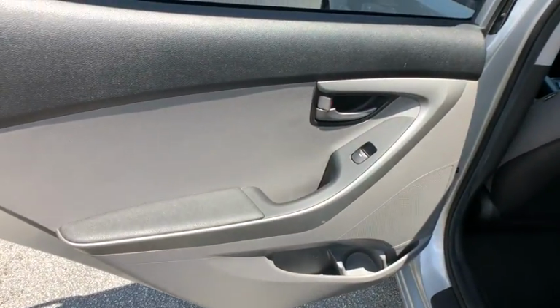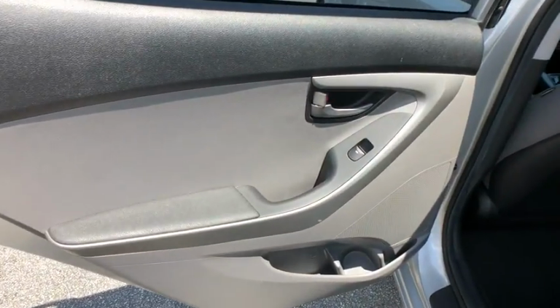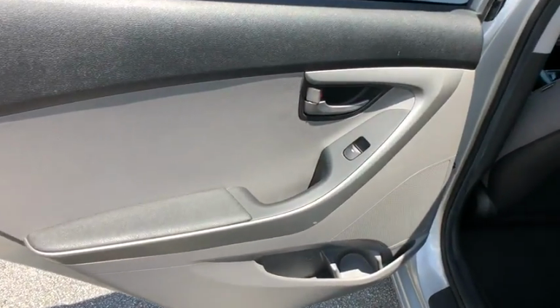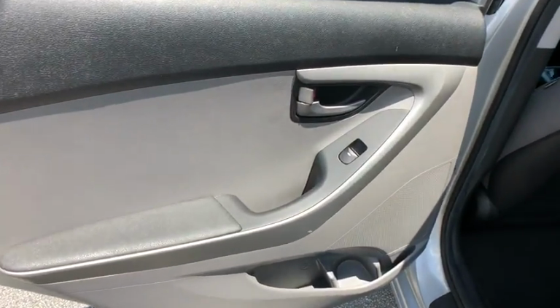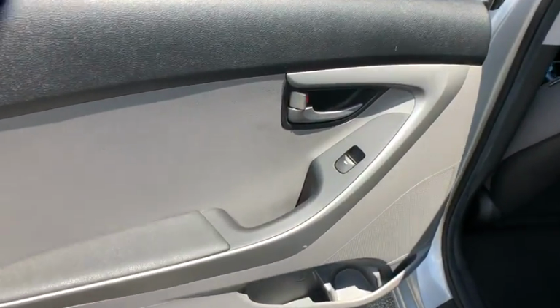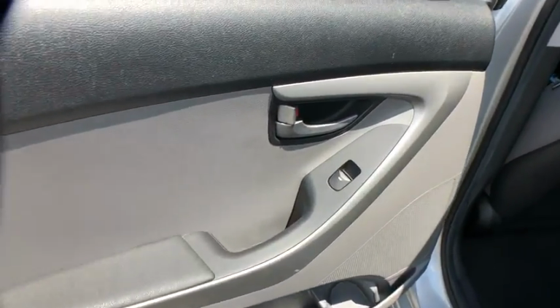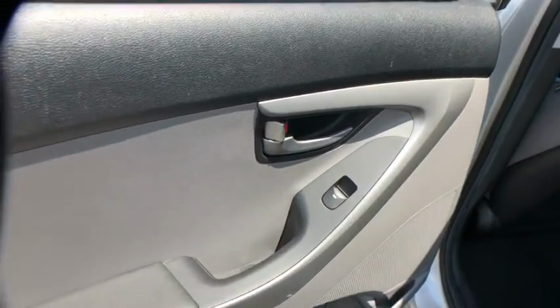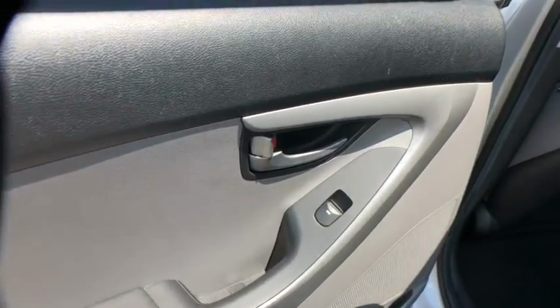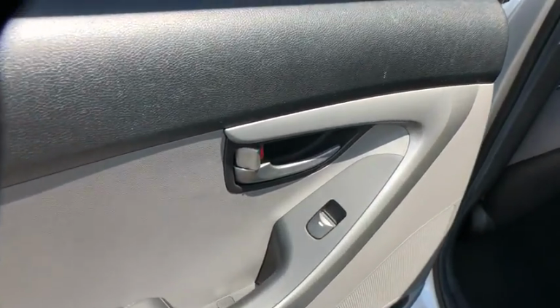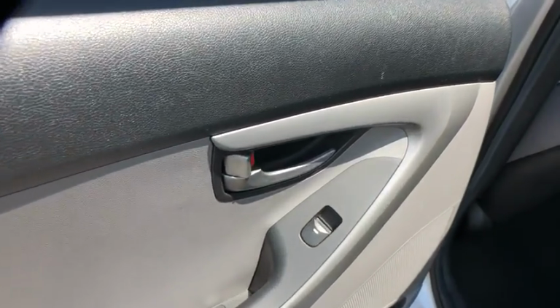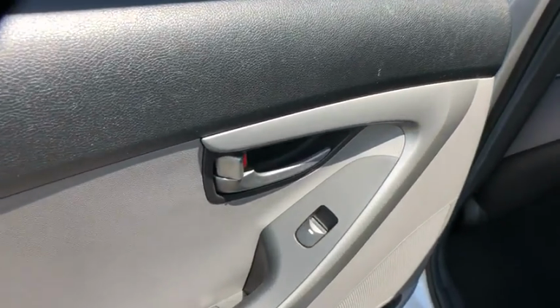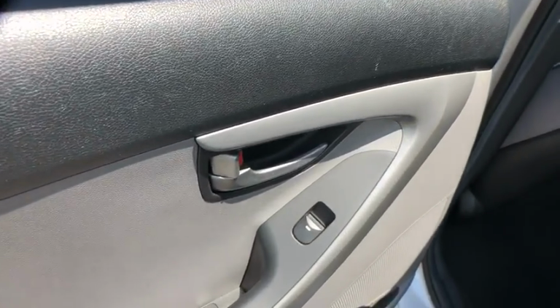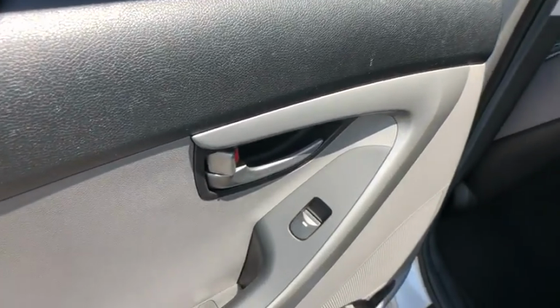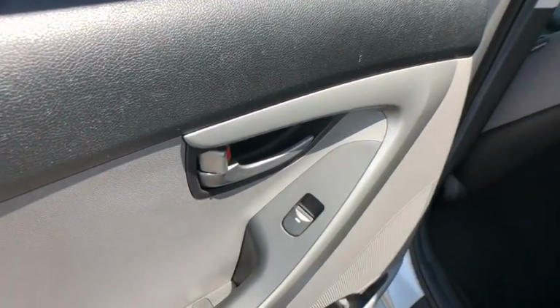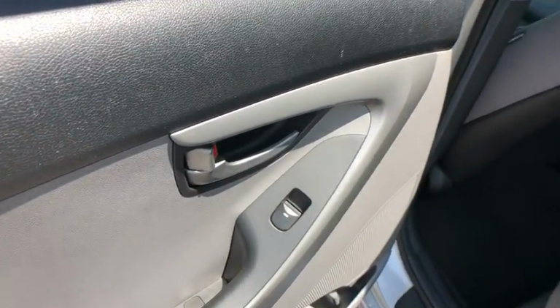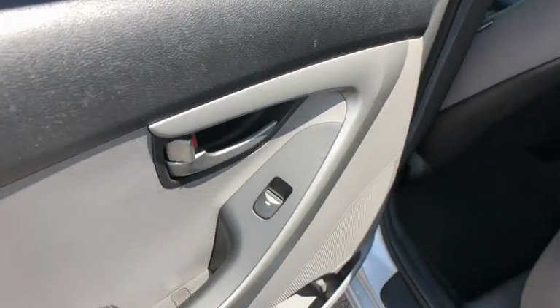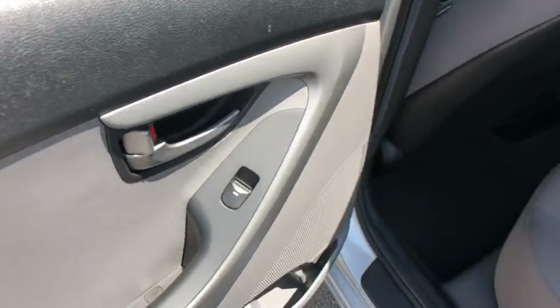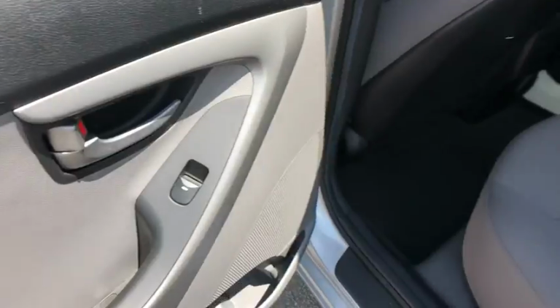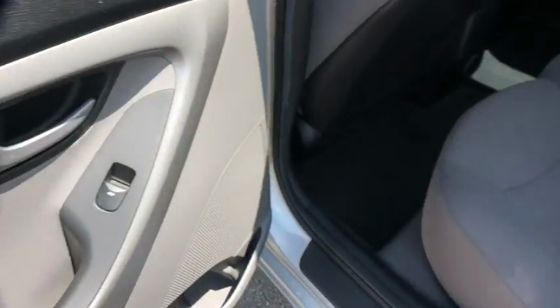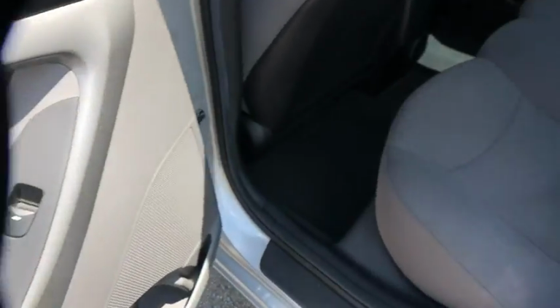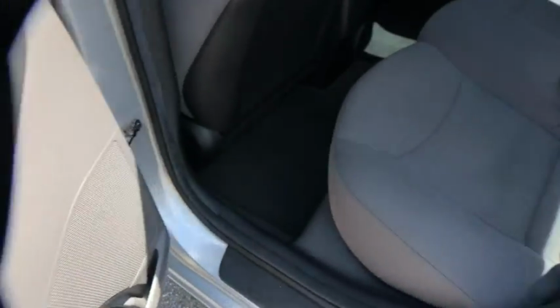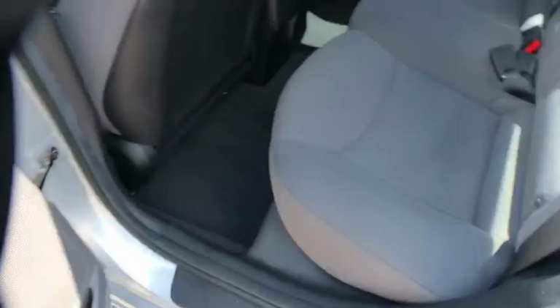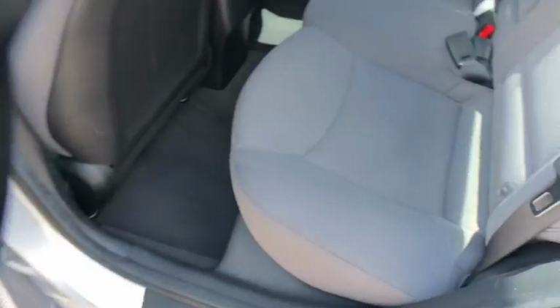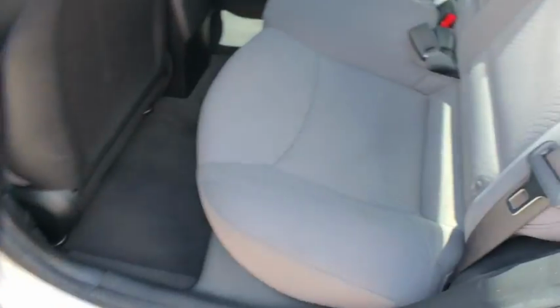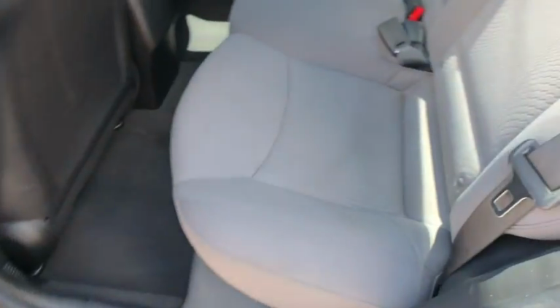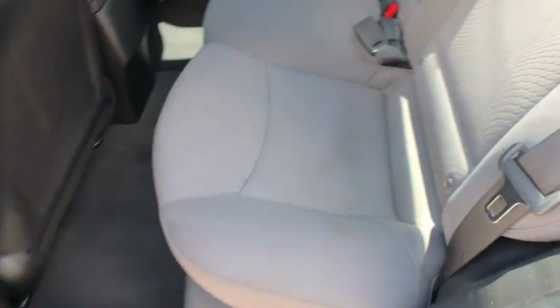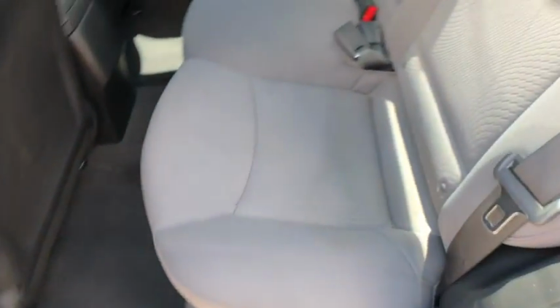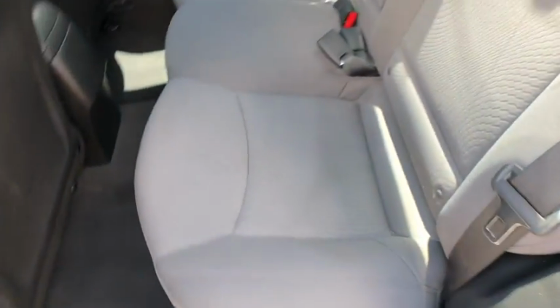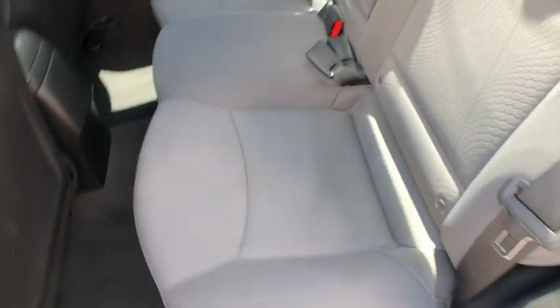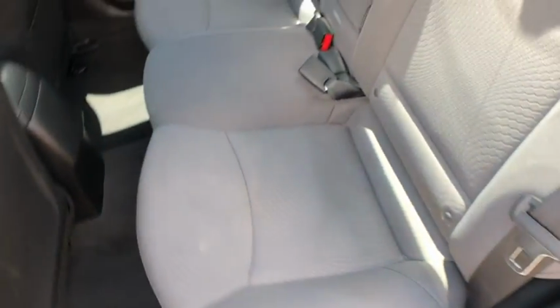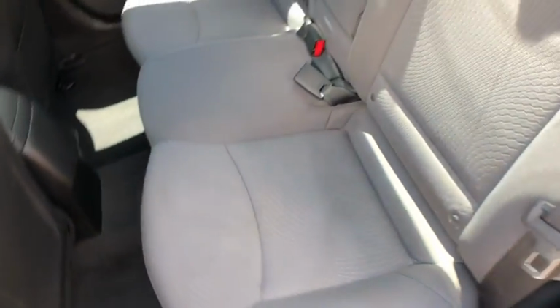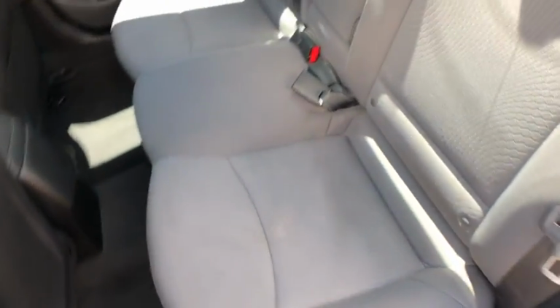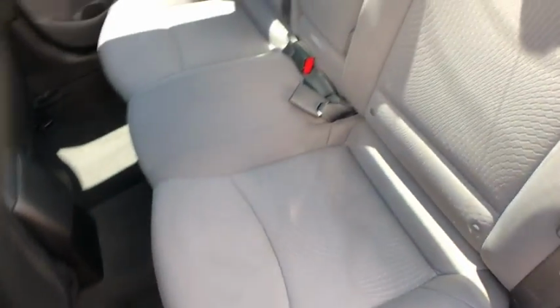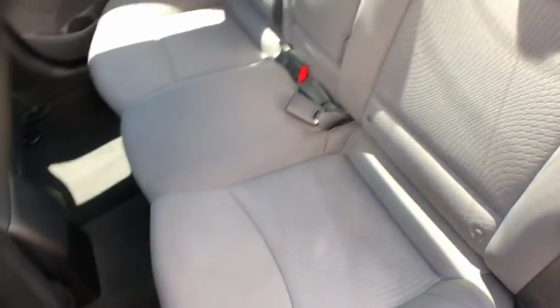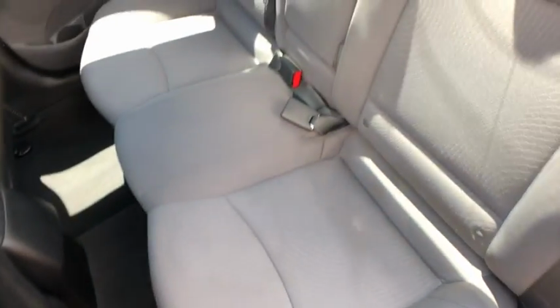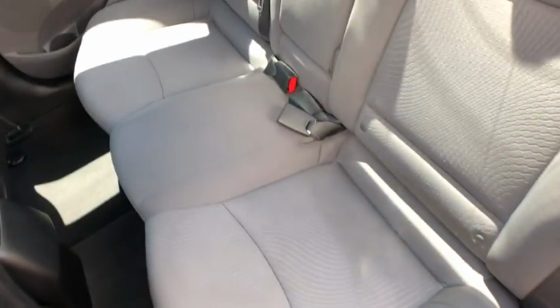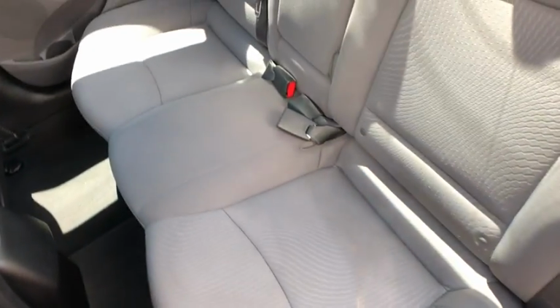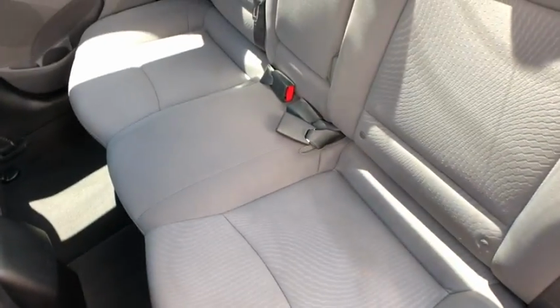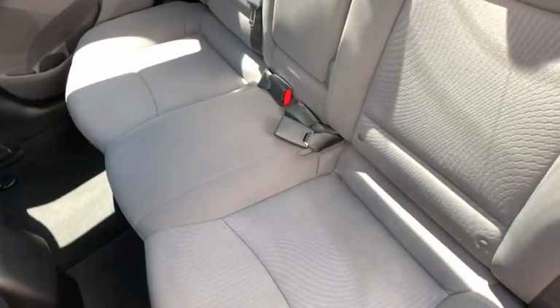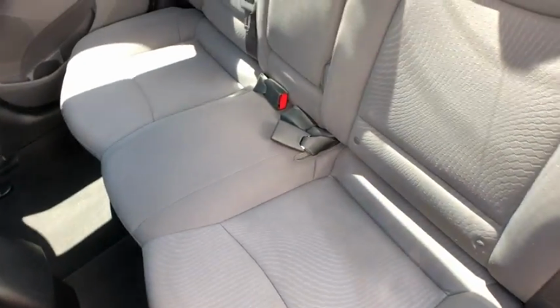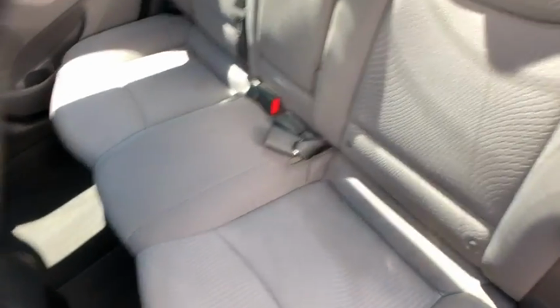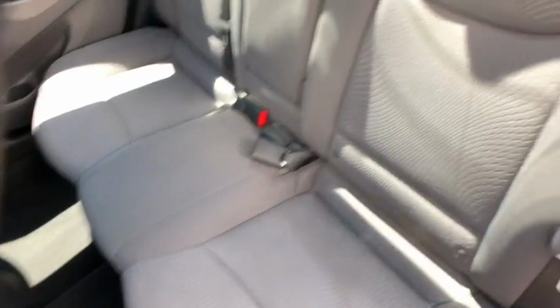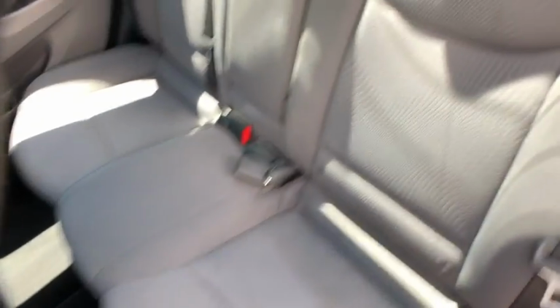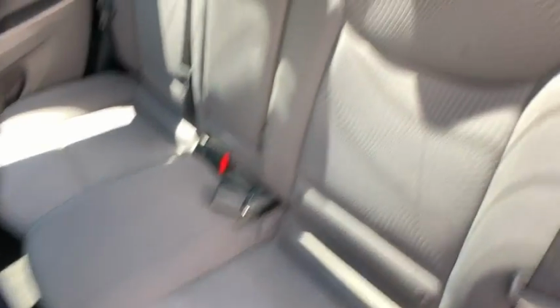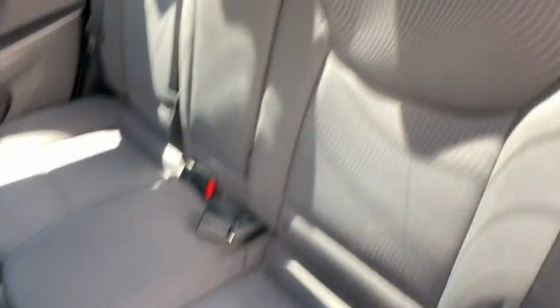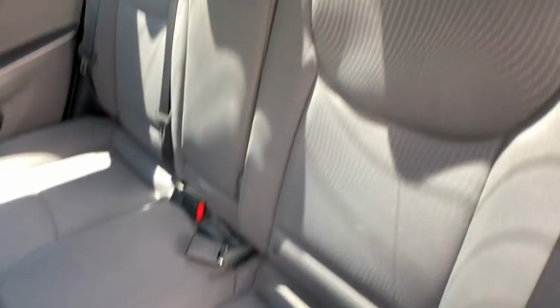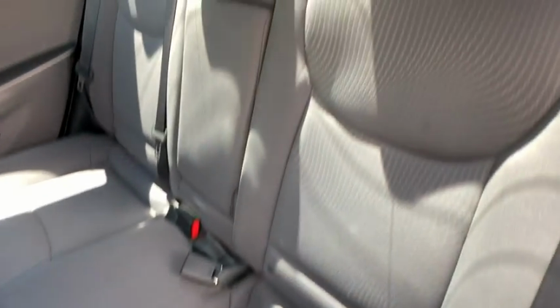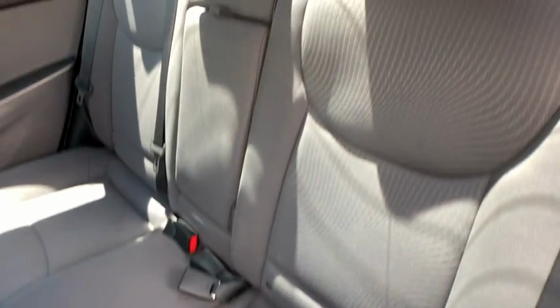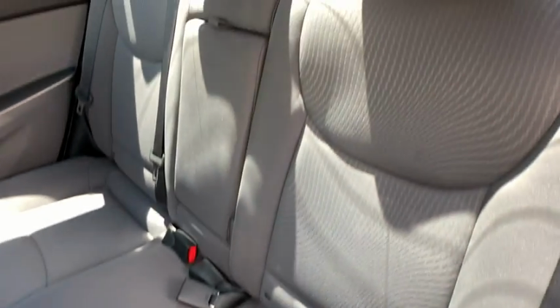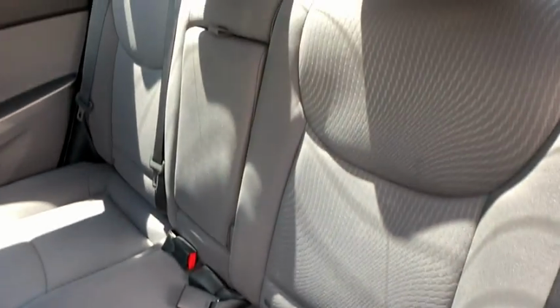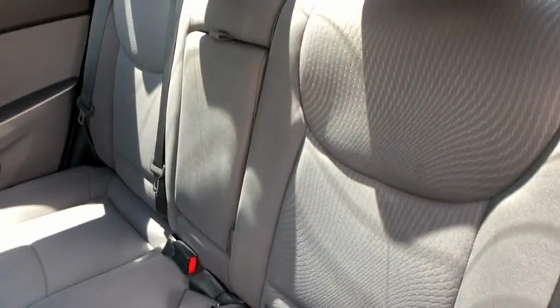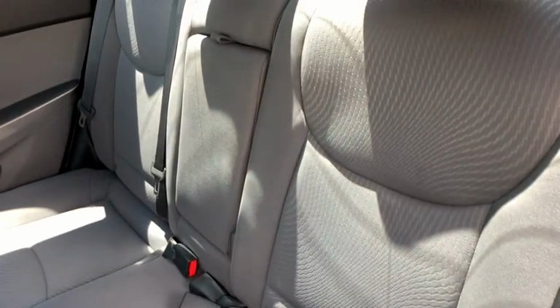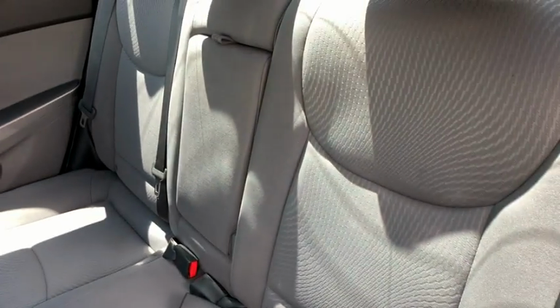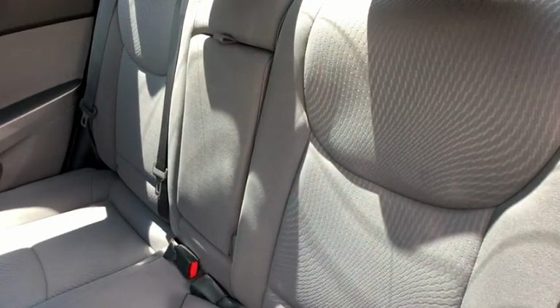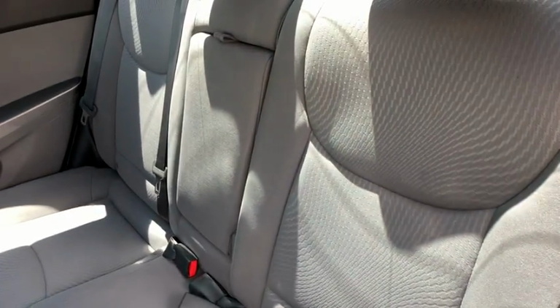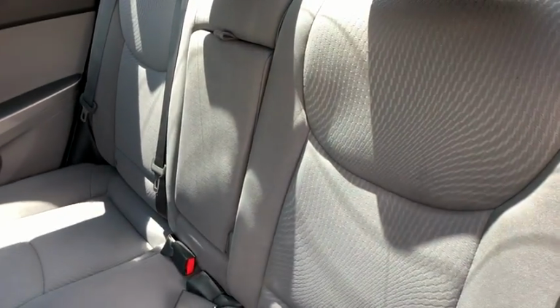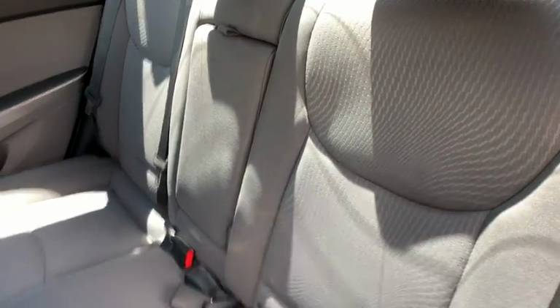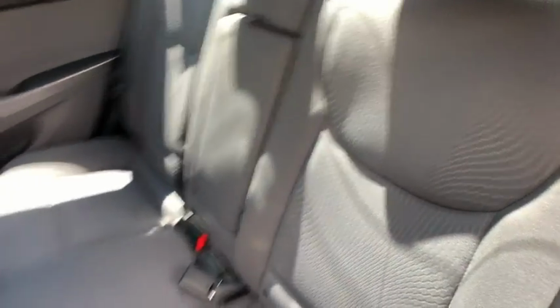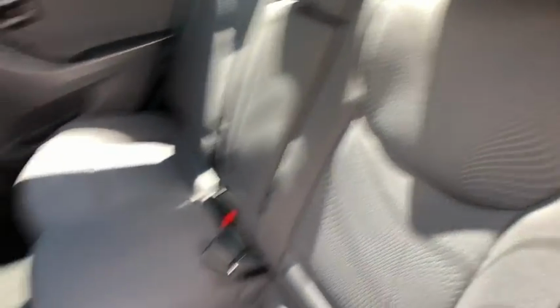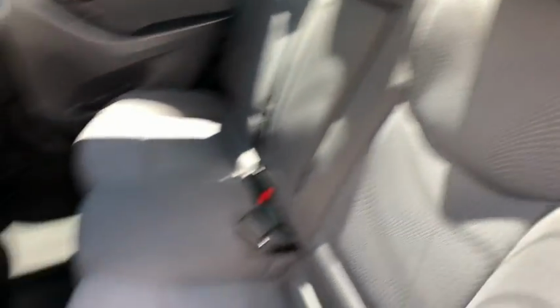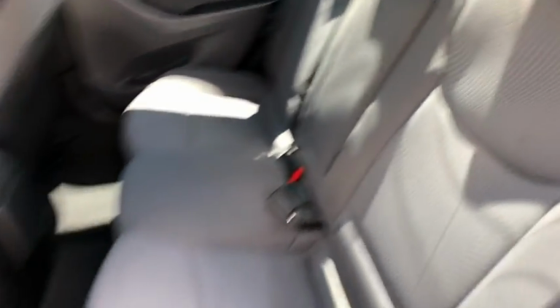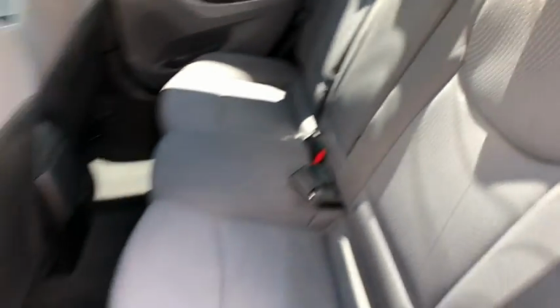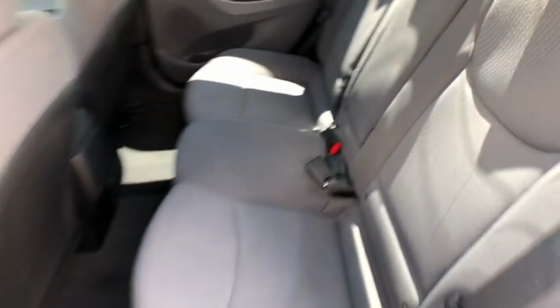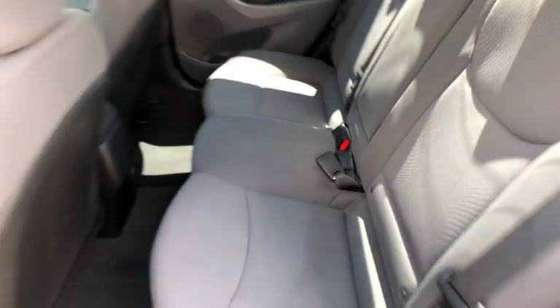Remote keyless entry, tachometer, brake assist, panic alarm, driver vanity mirror, front reading lamps.